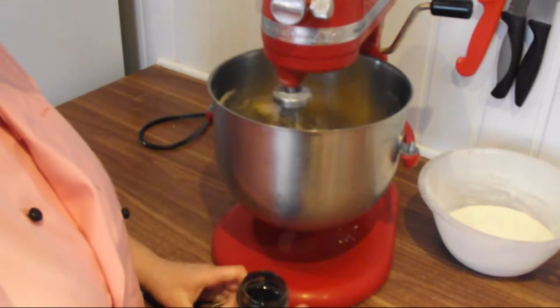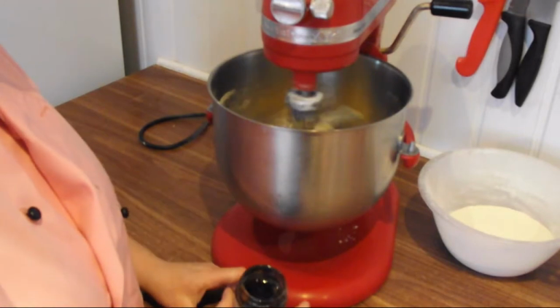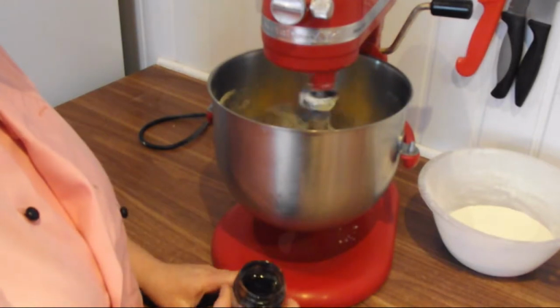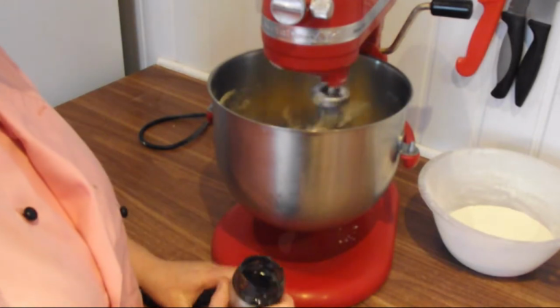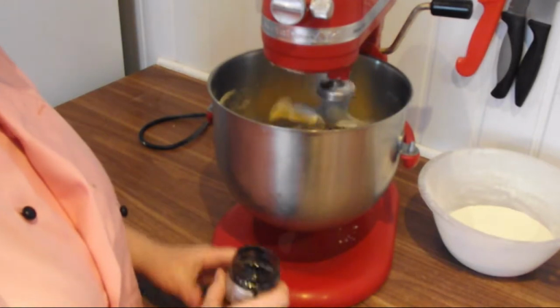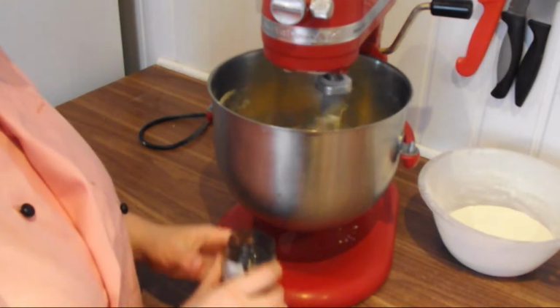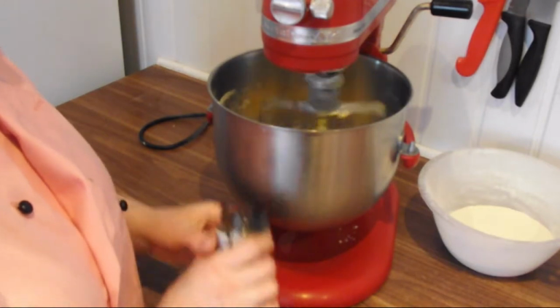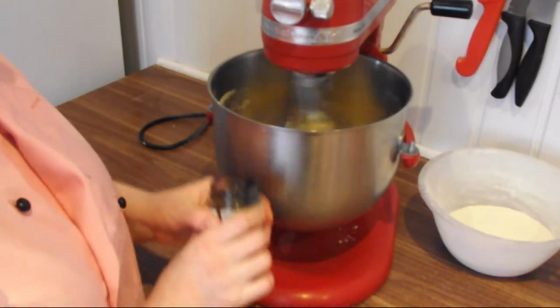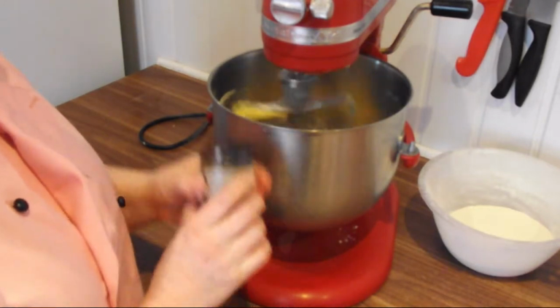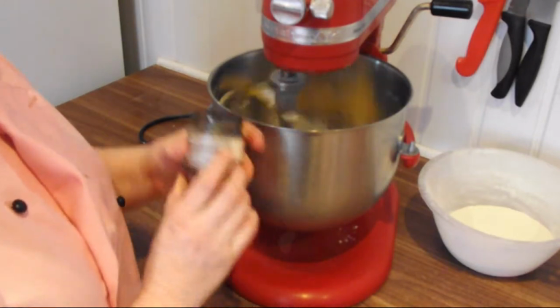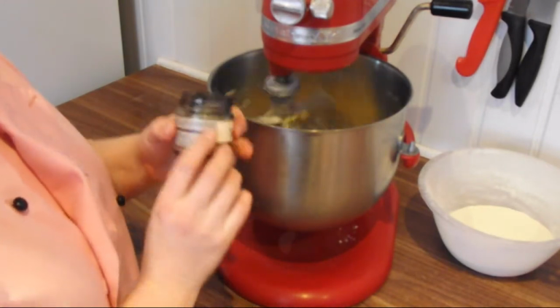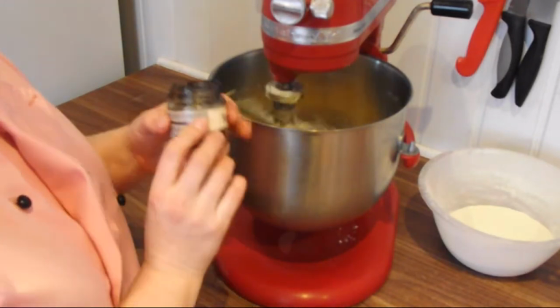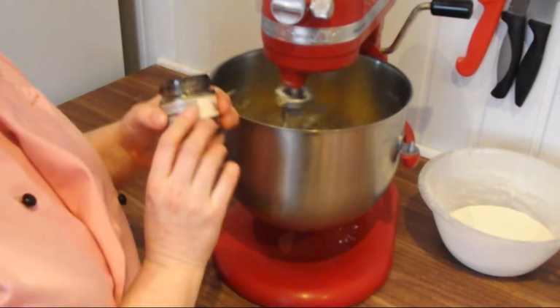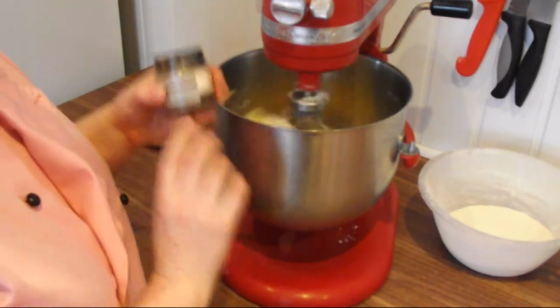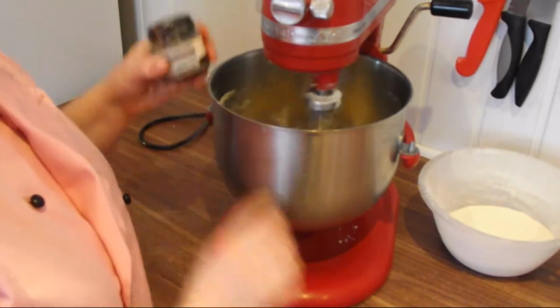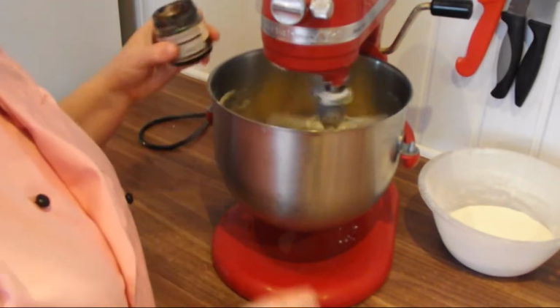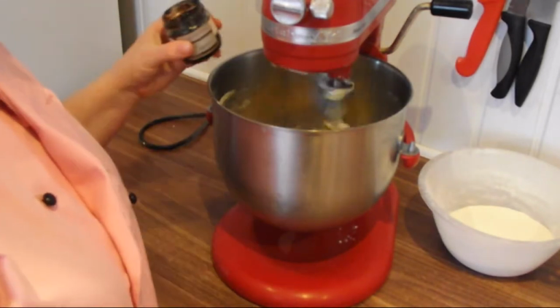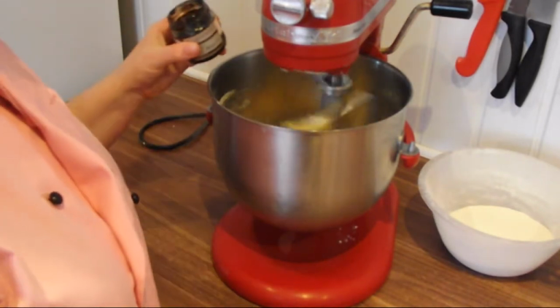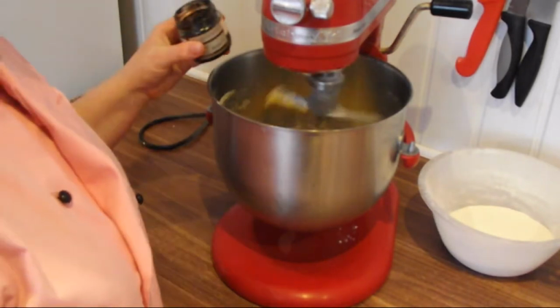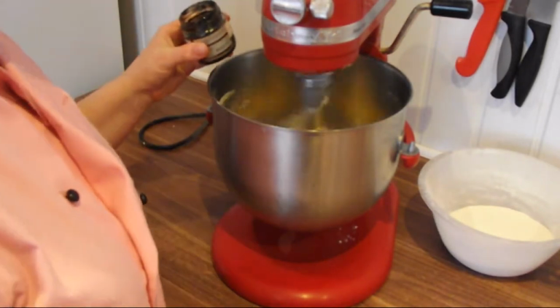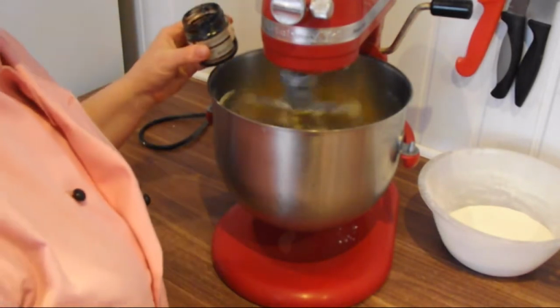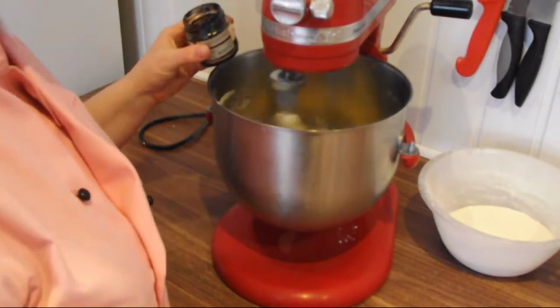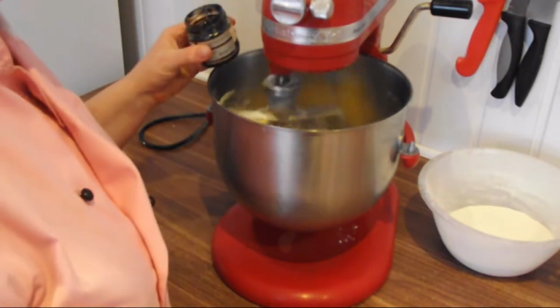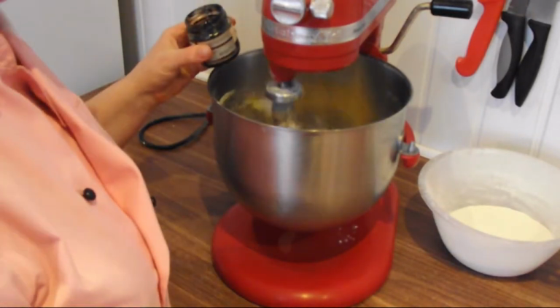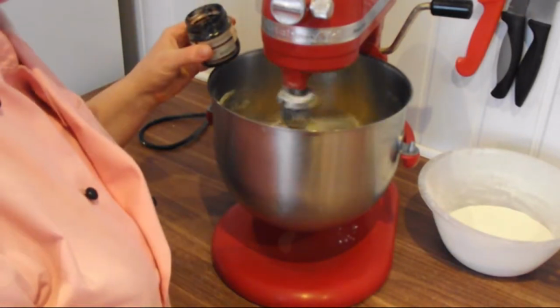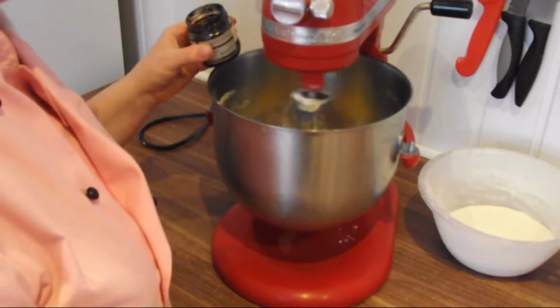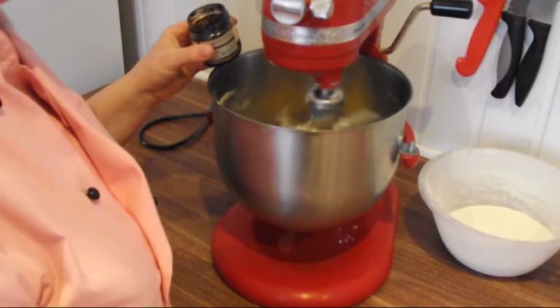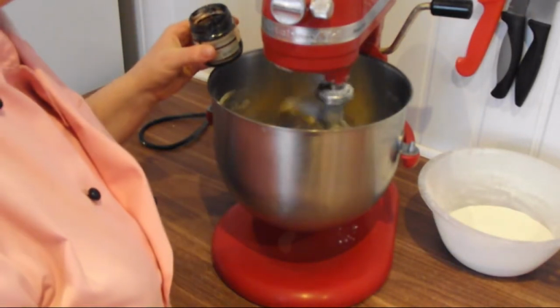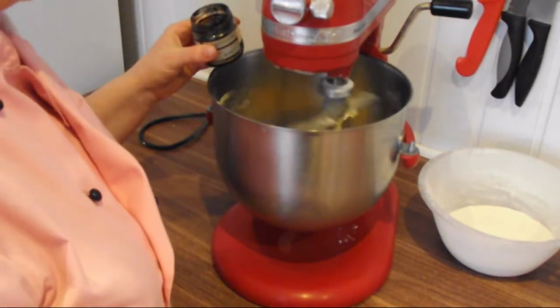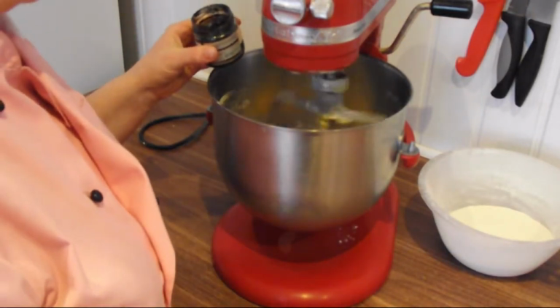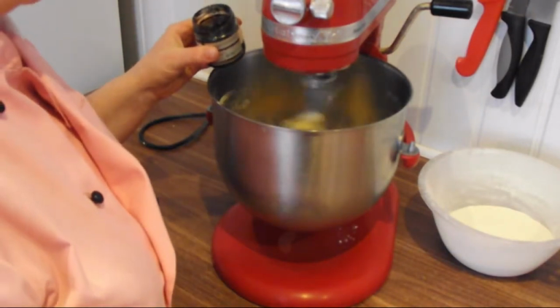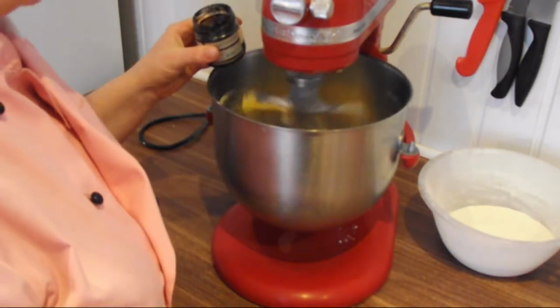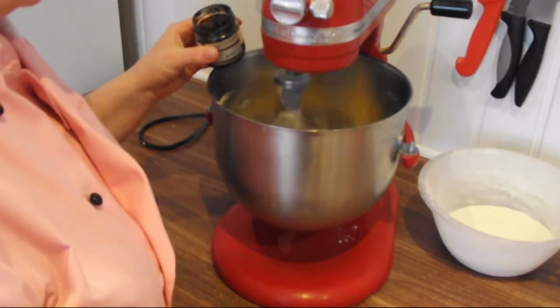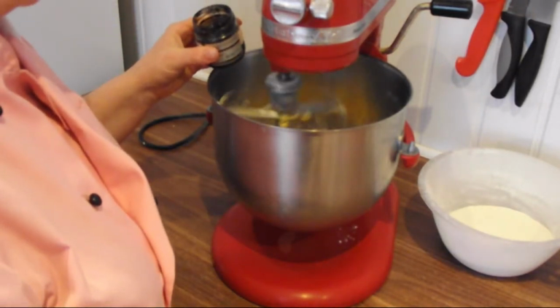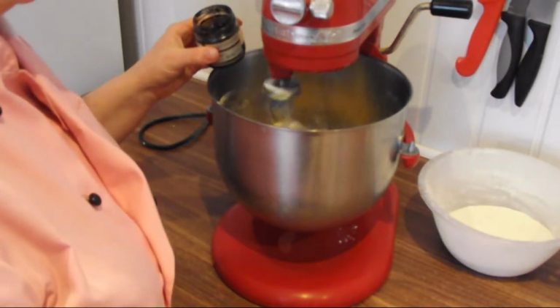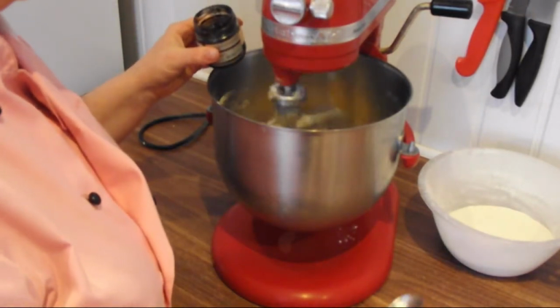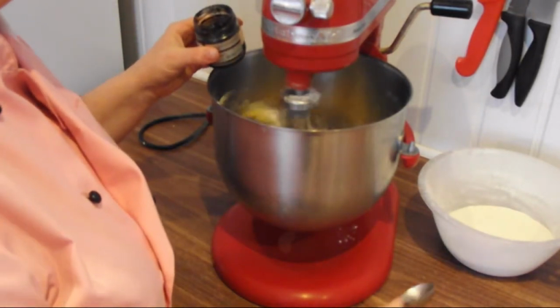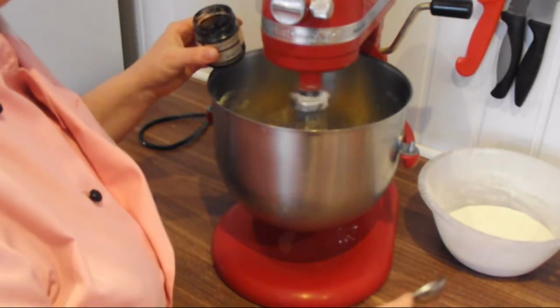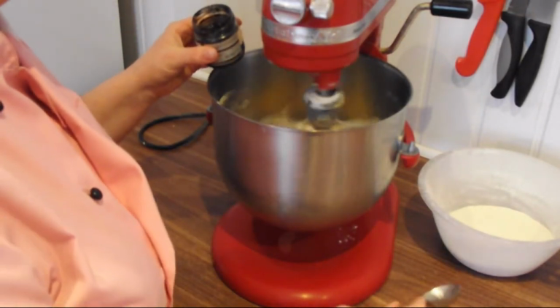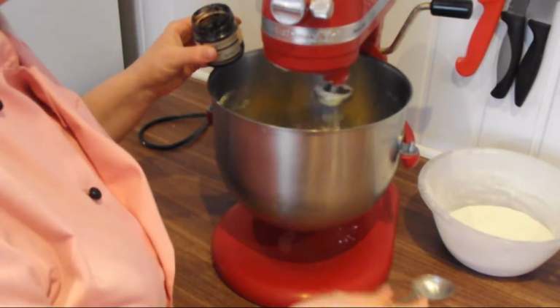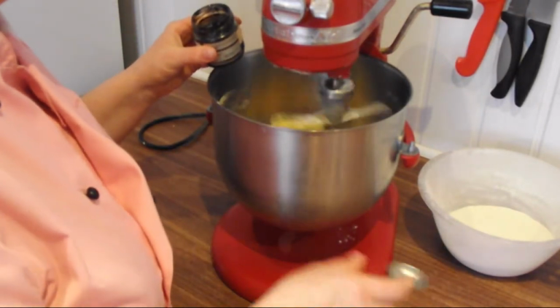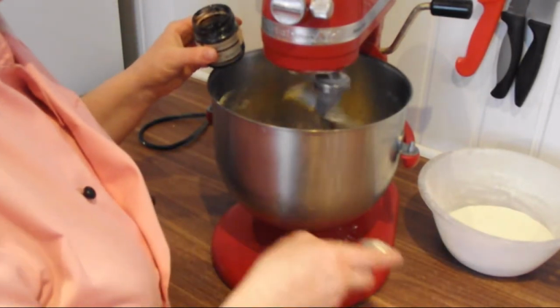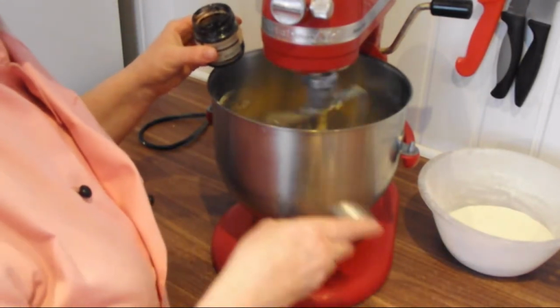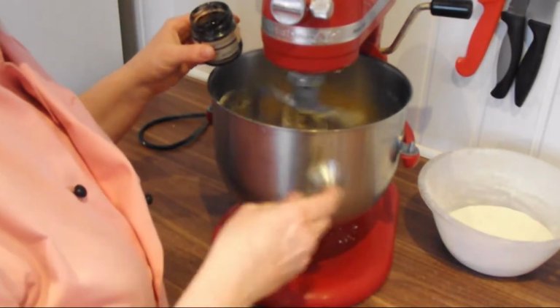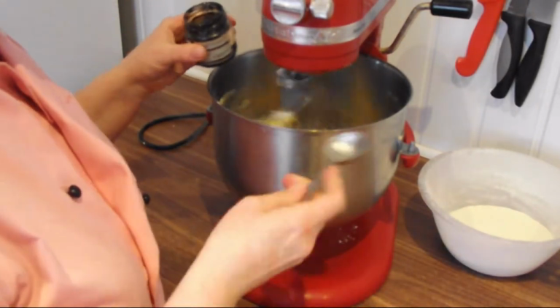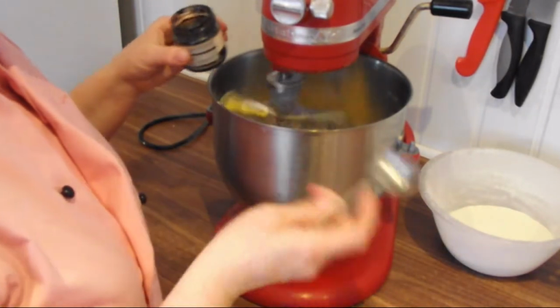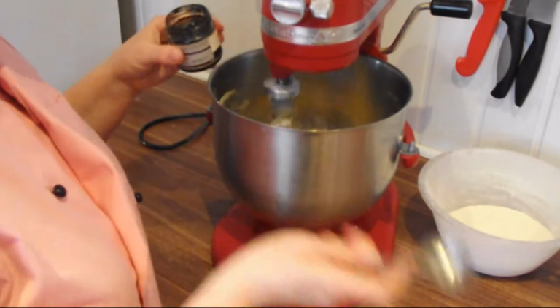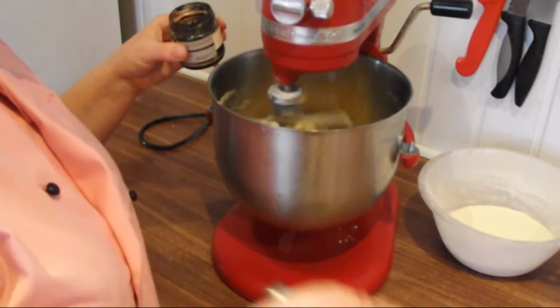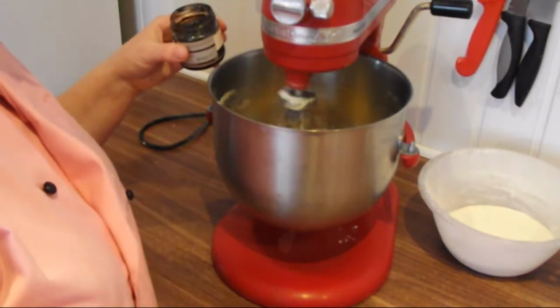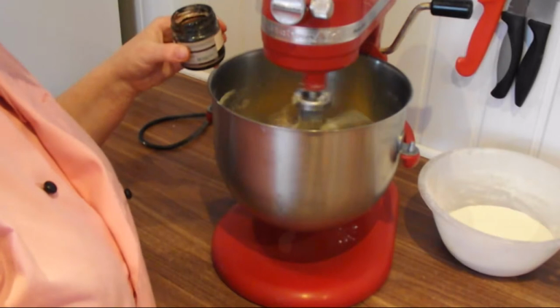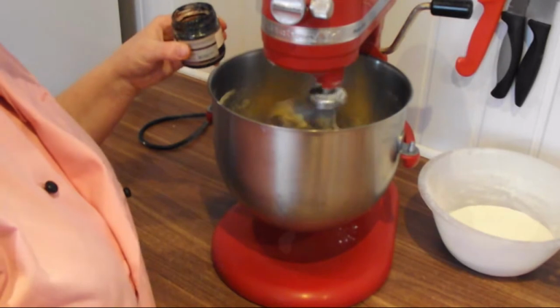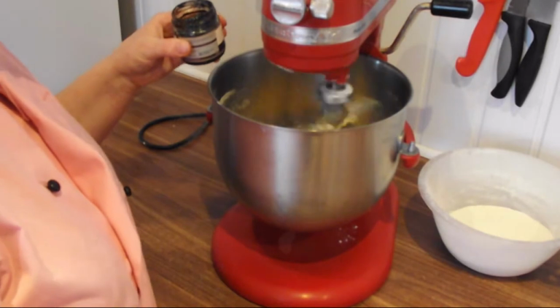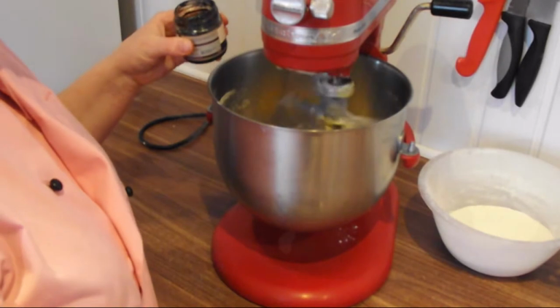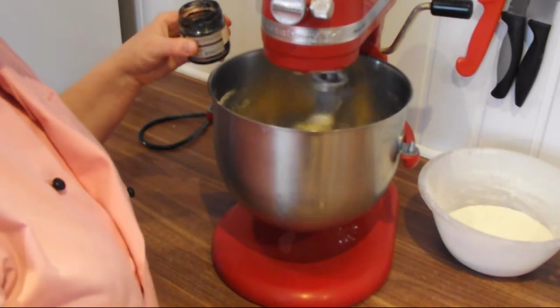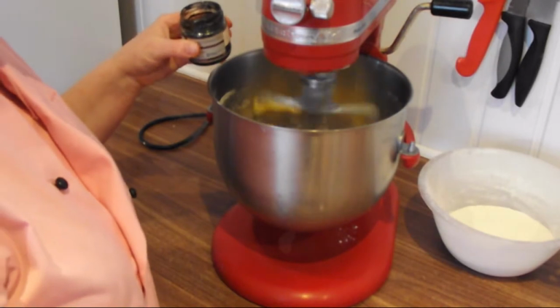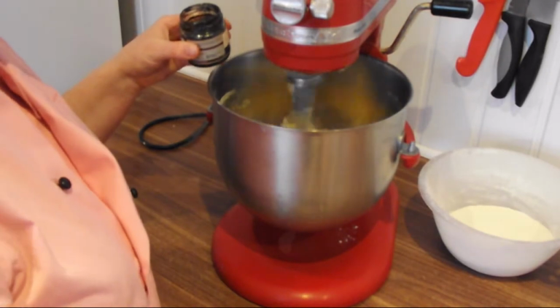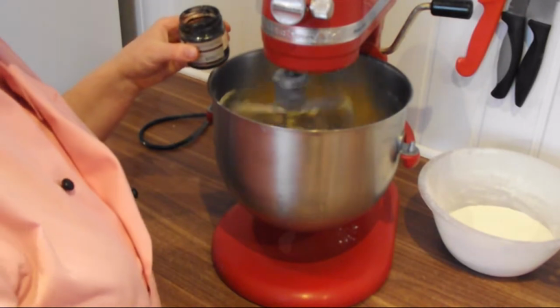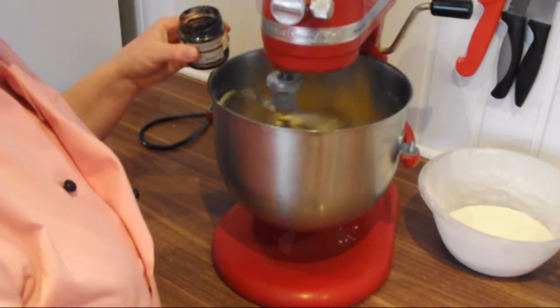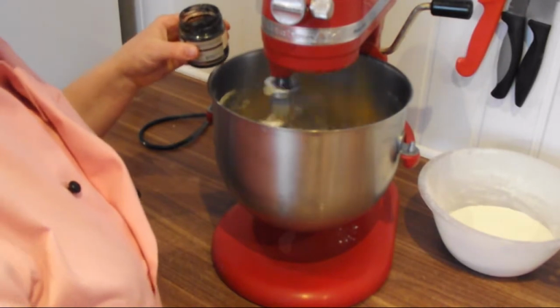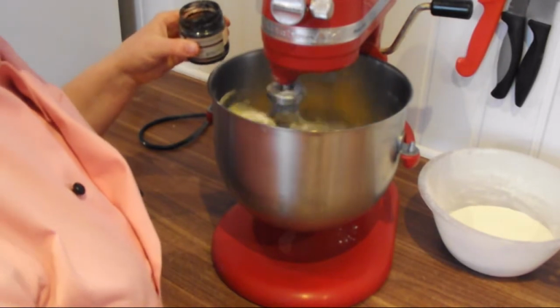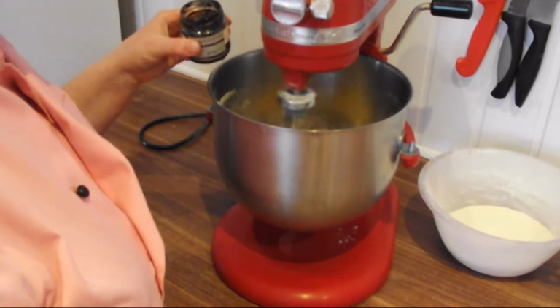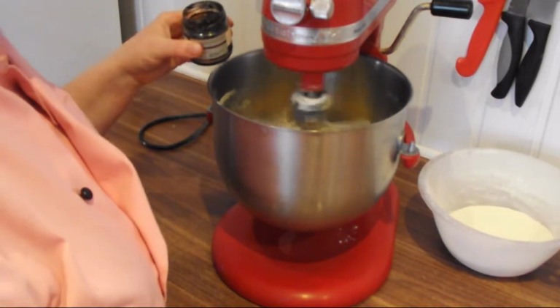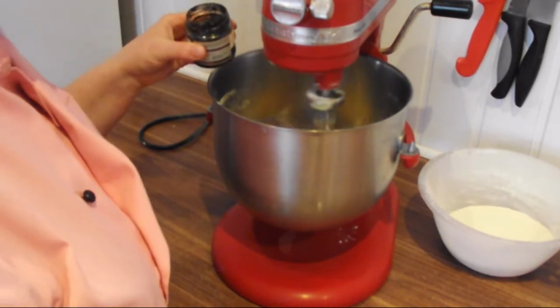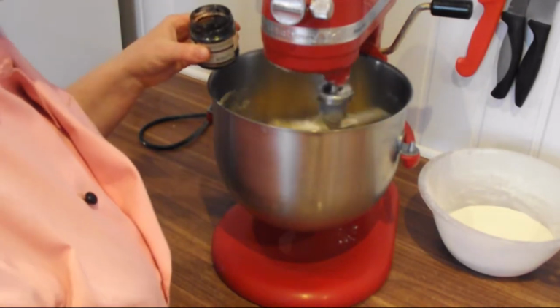Then add your vanilla. Use an extract, not an essence.